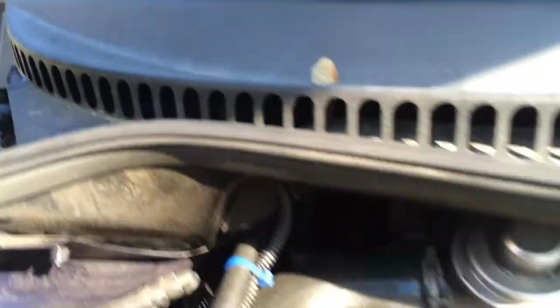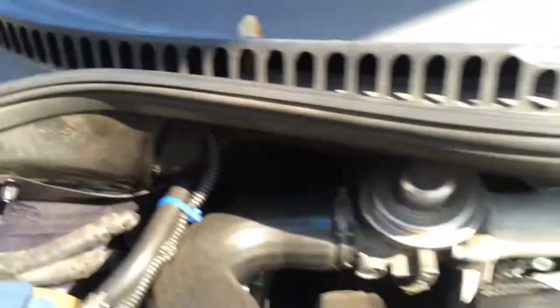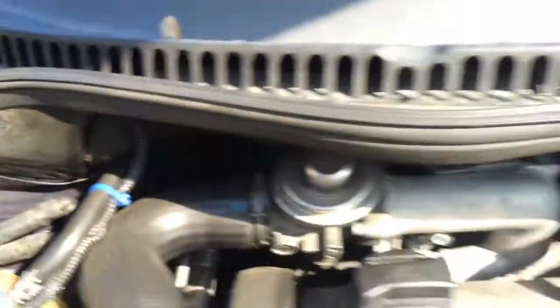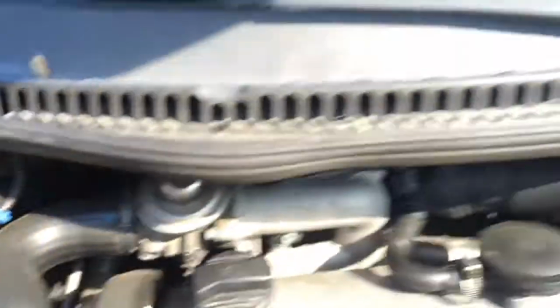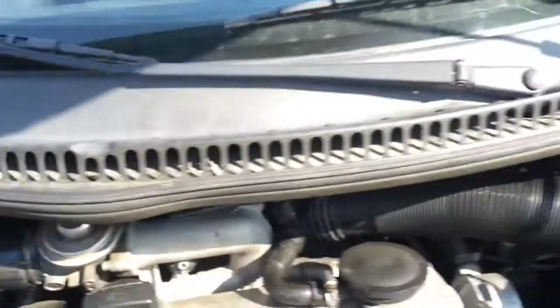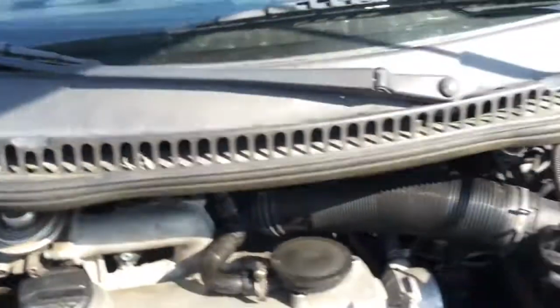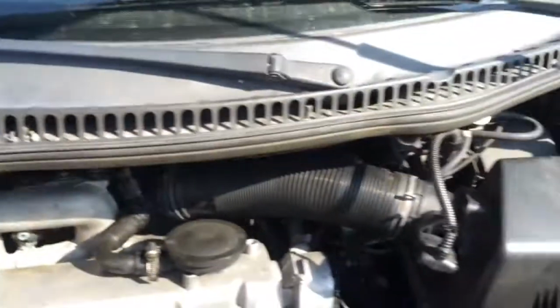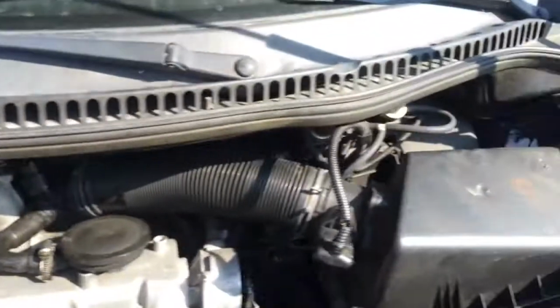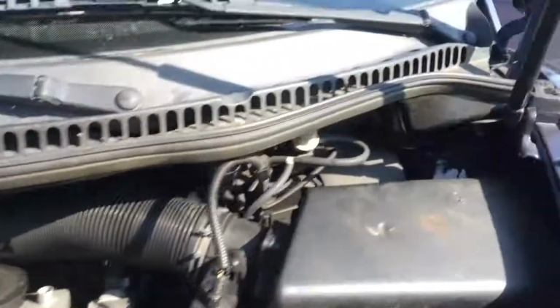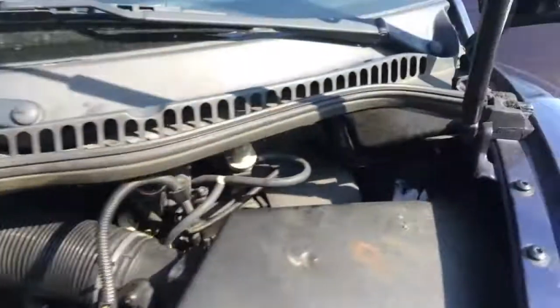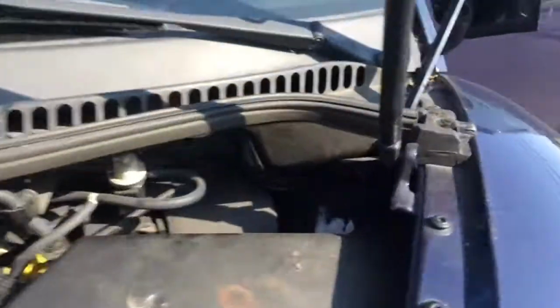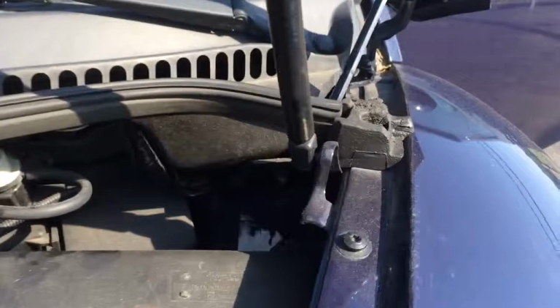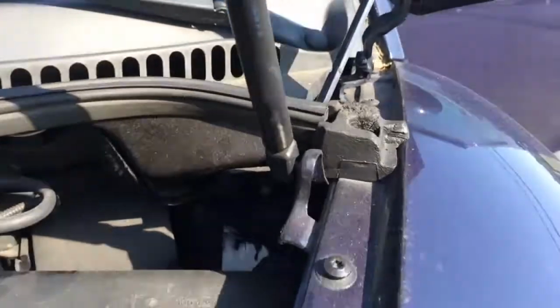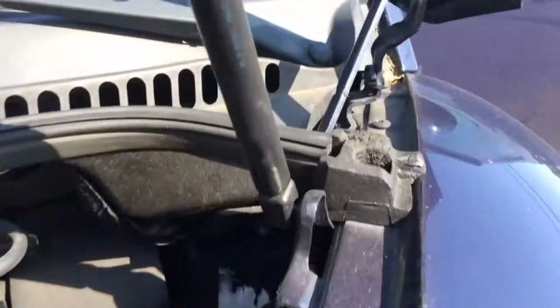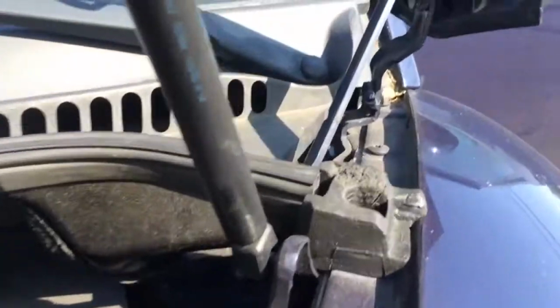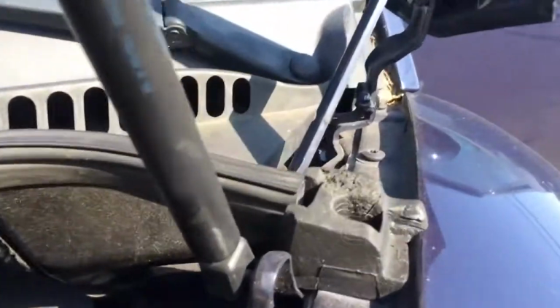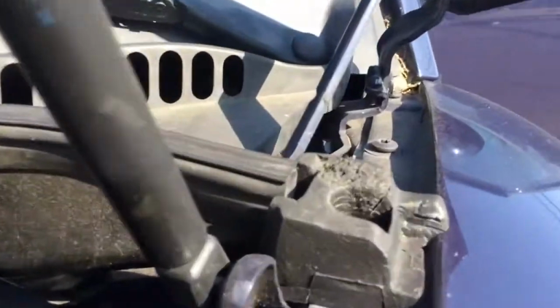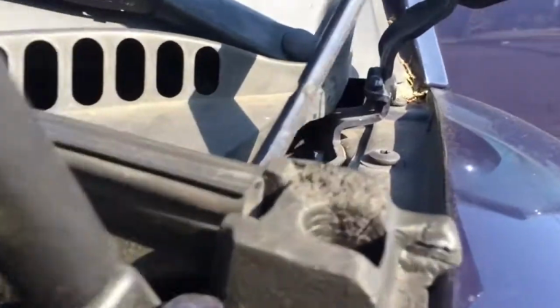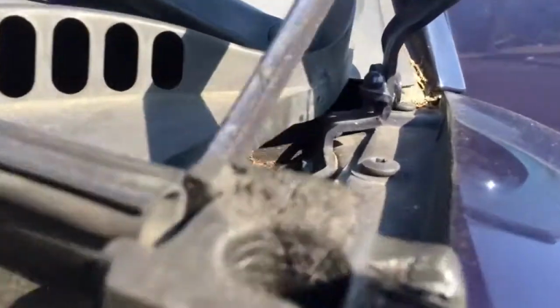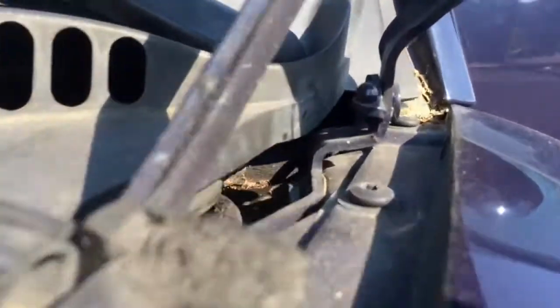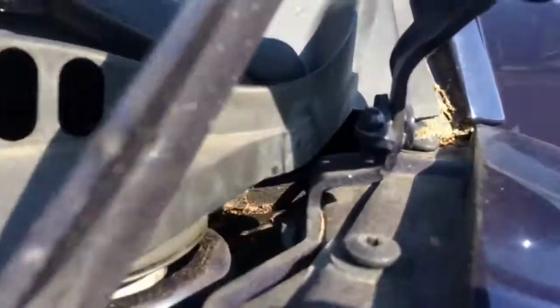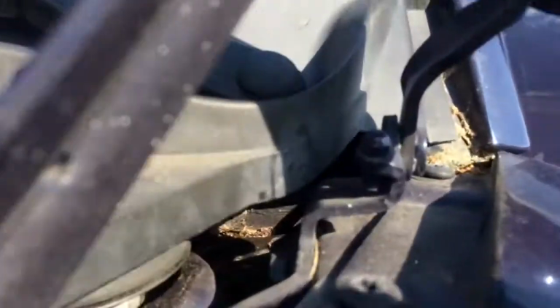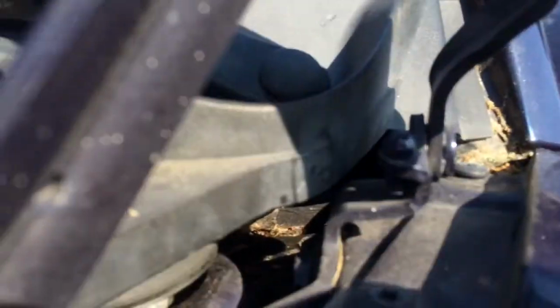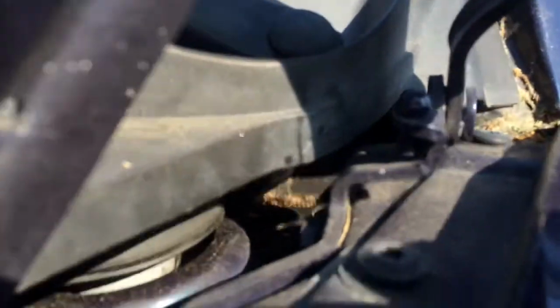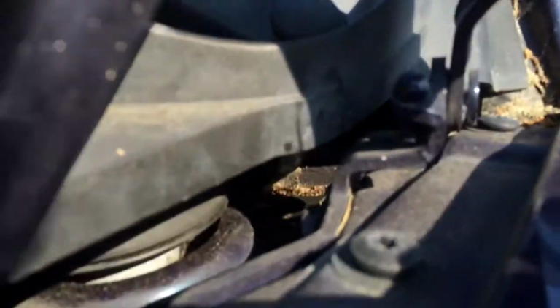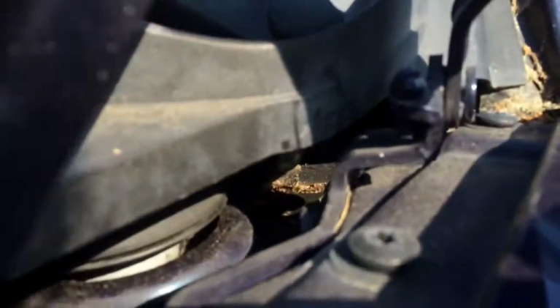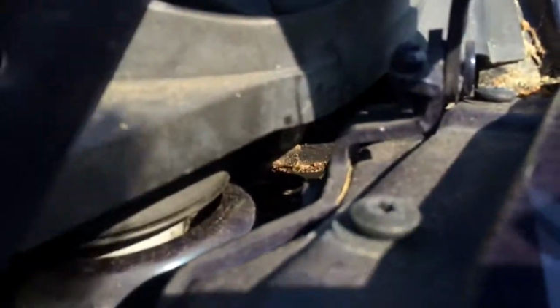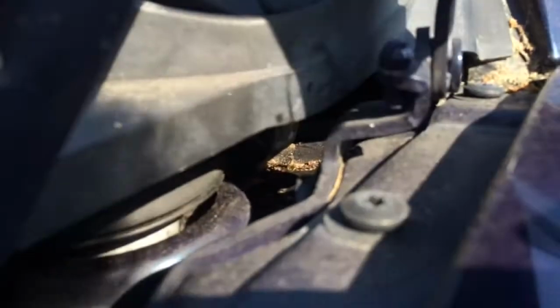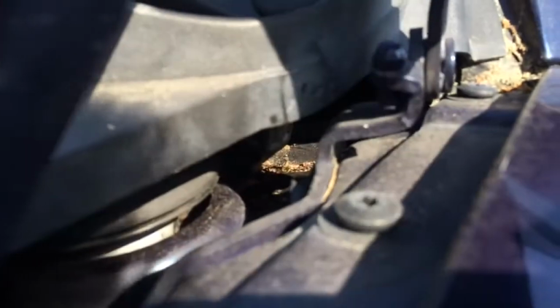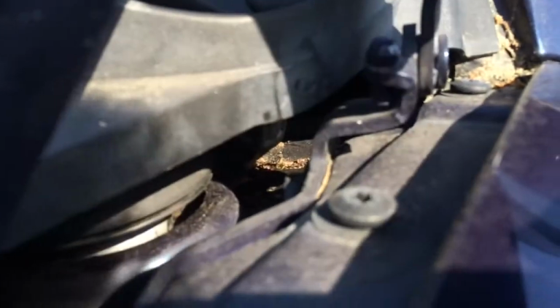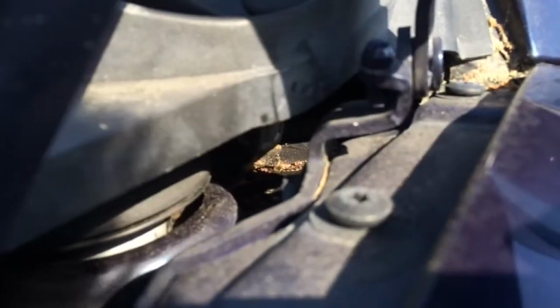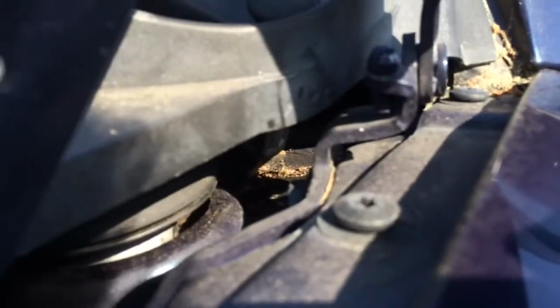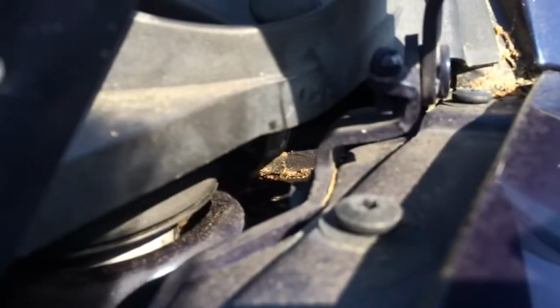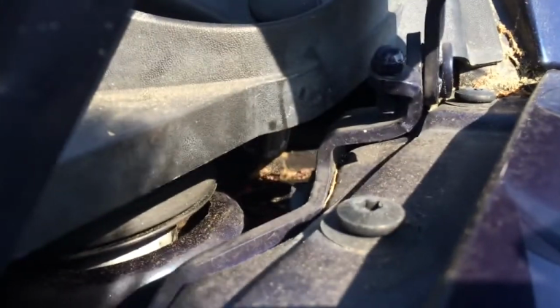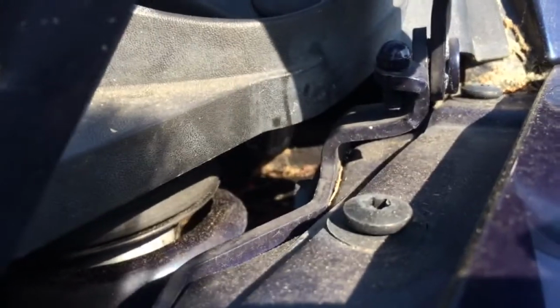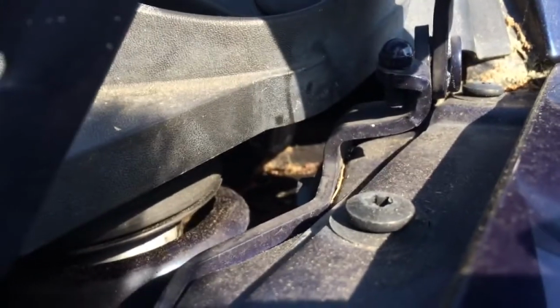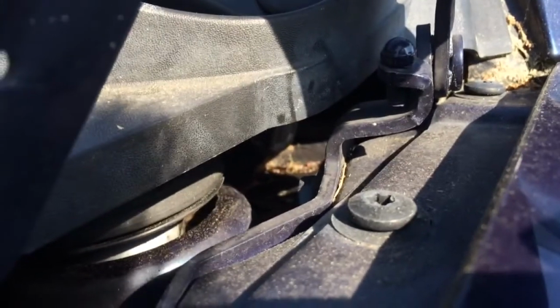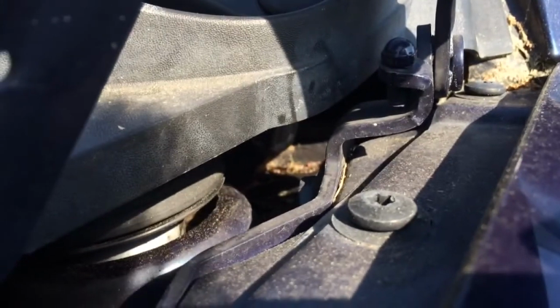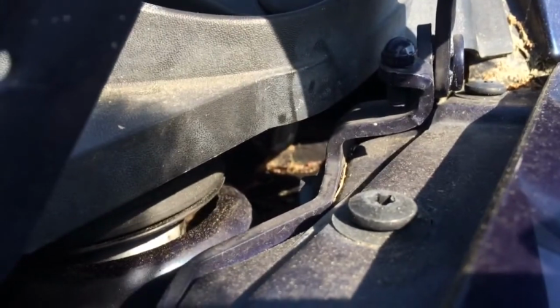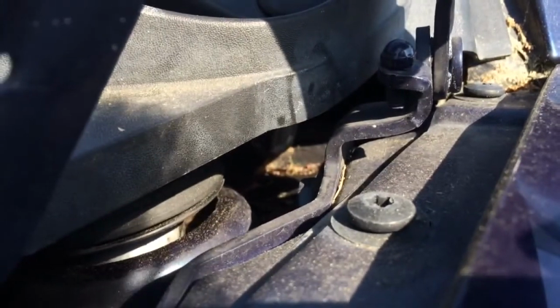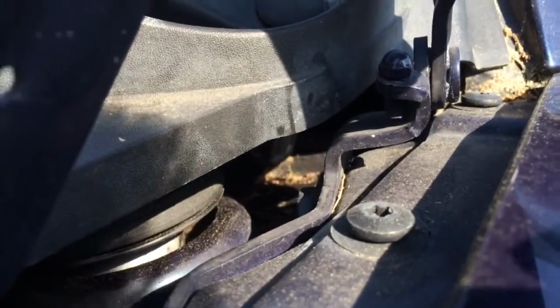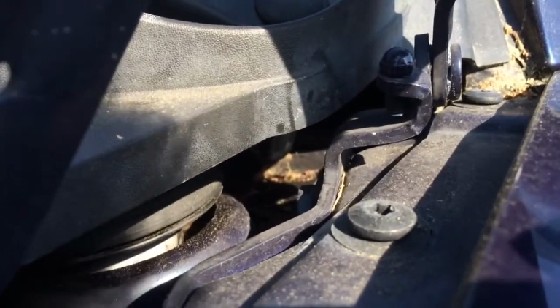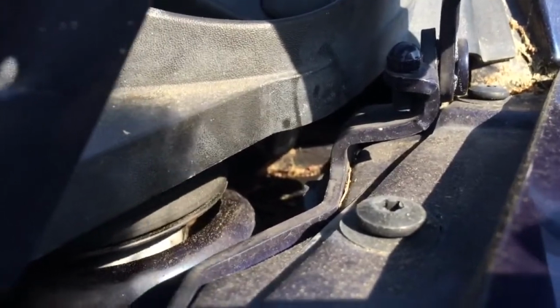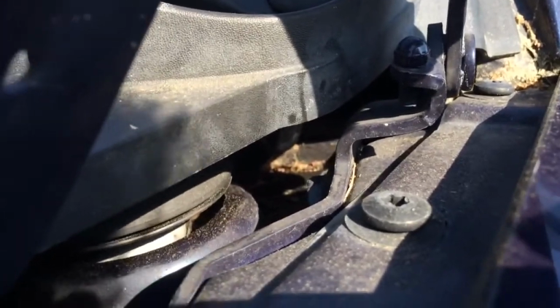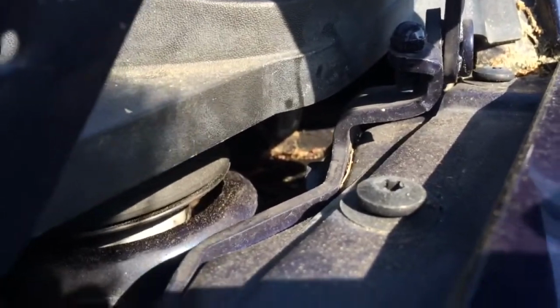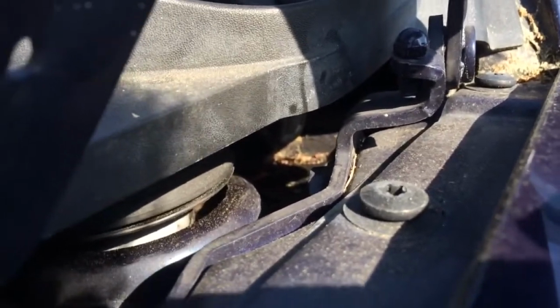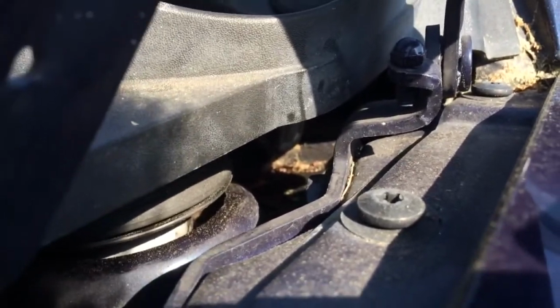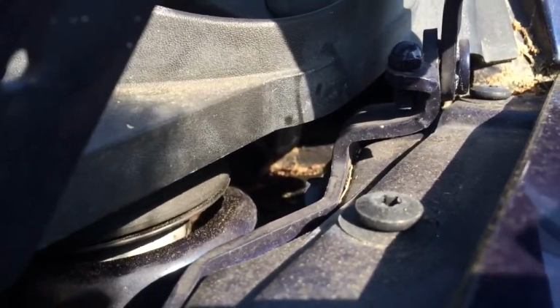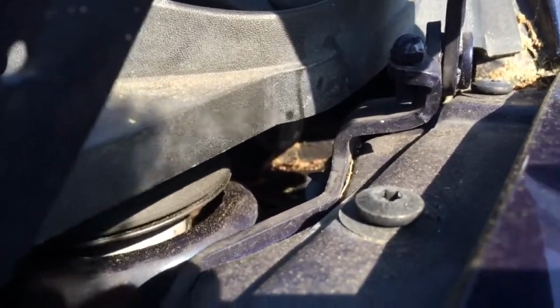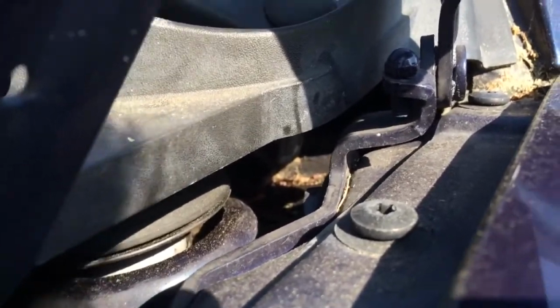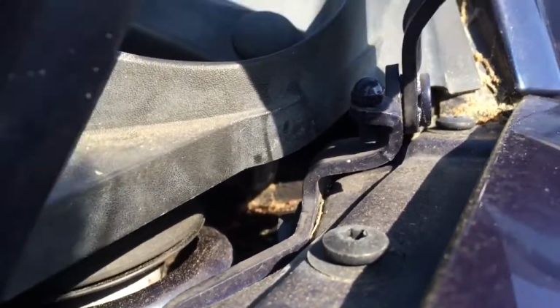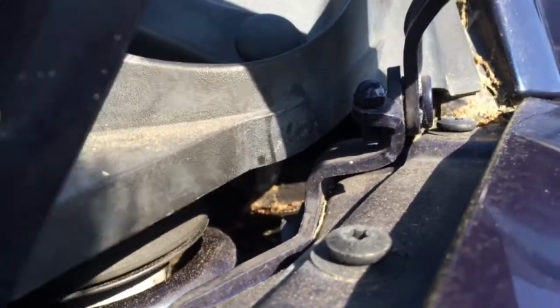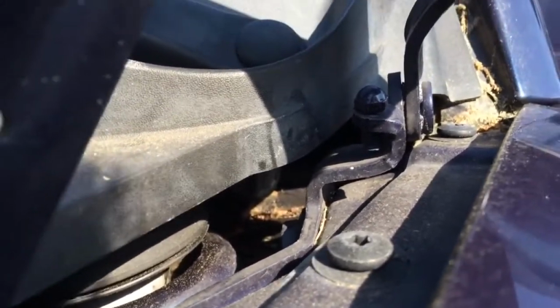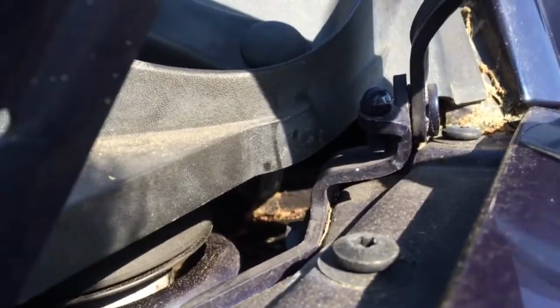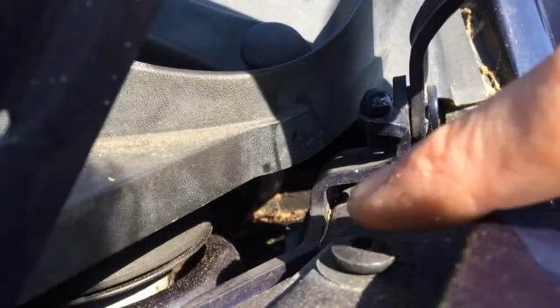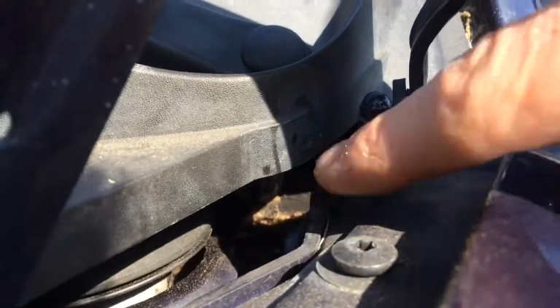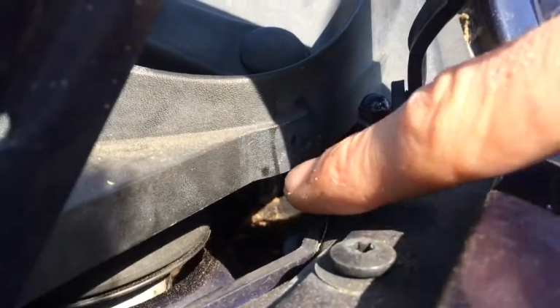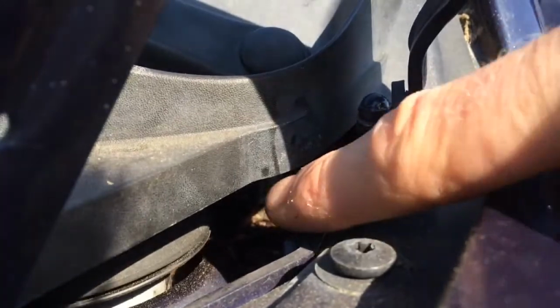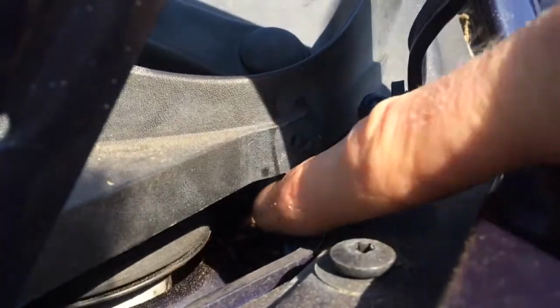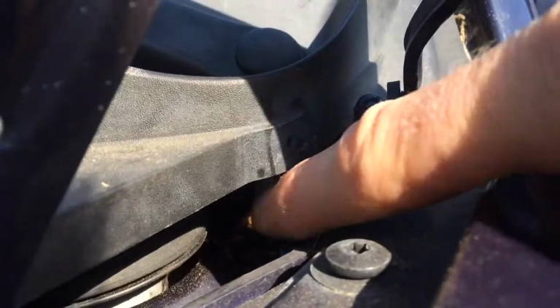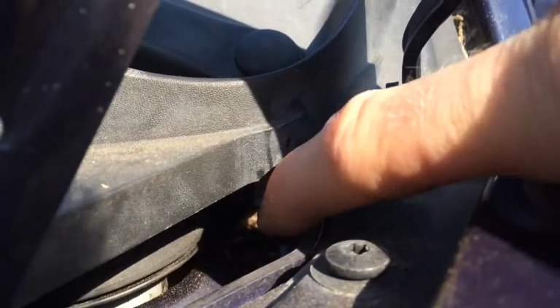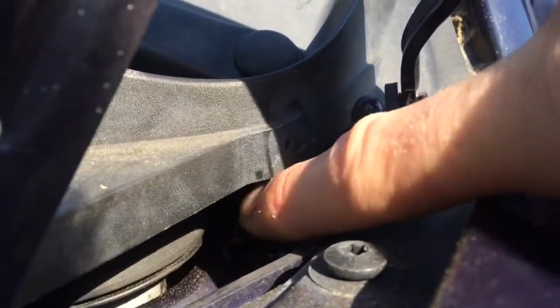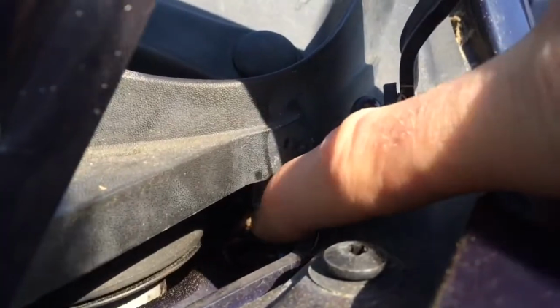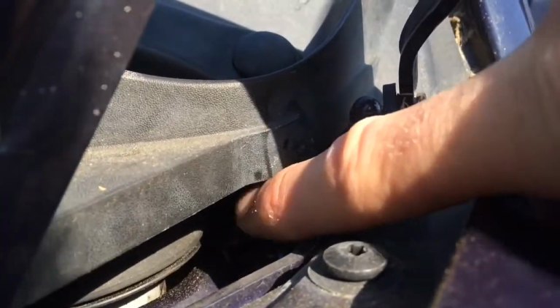And it's the same on the driver's side here — it drains right down into there.